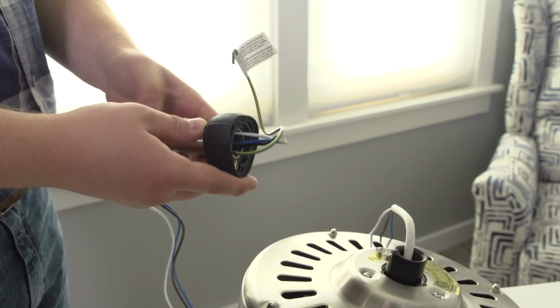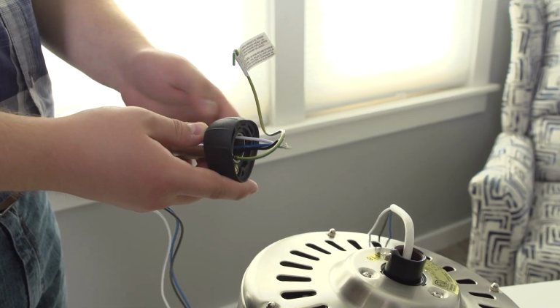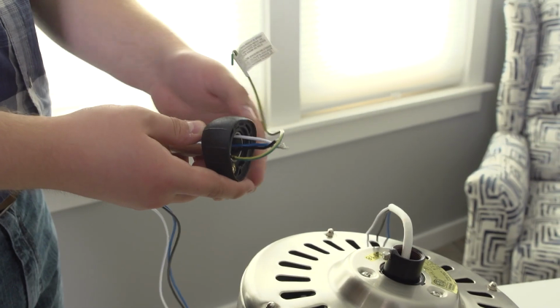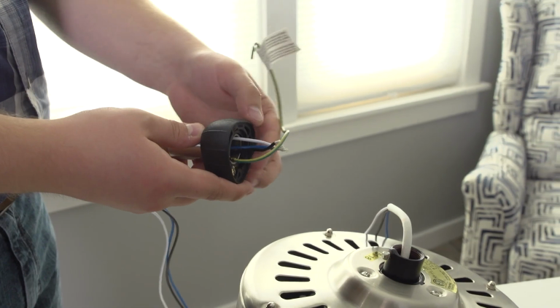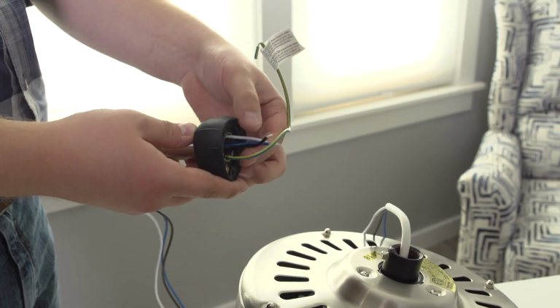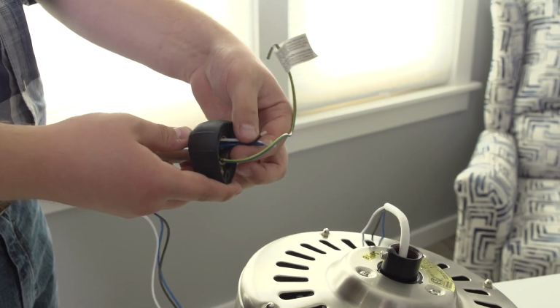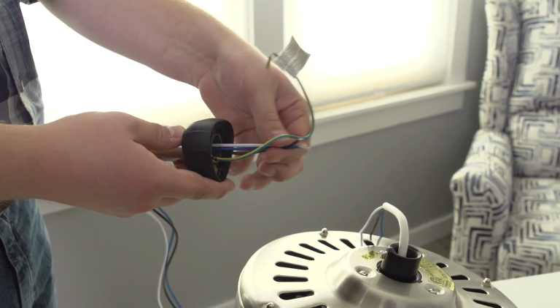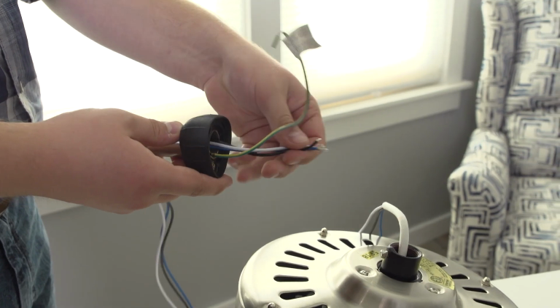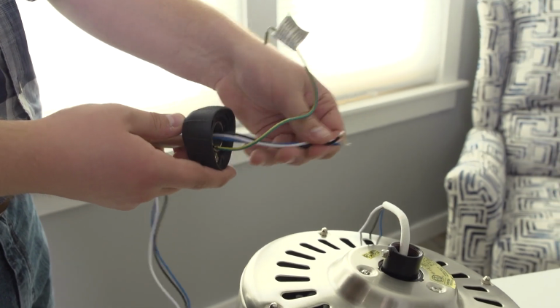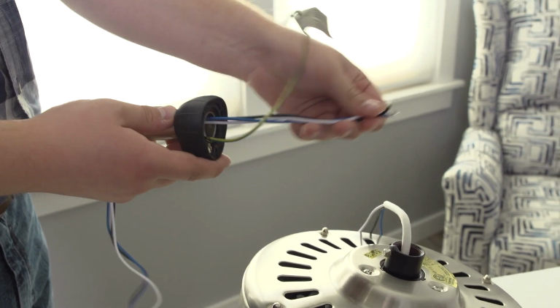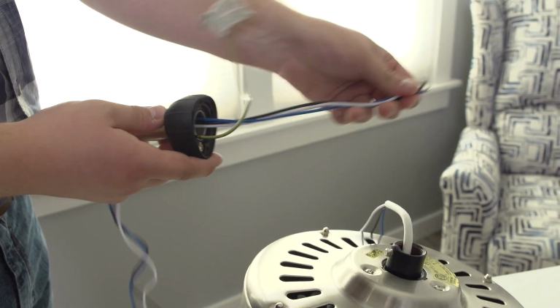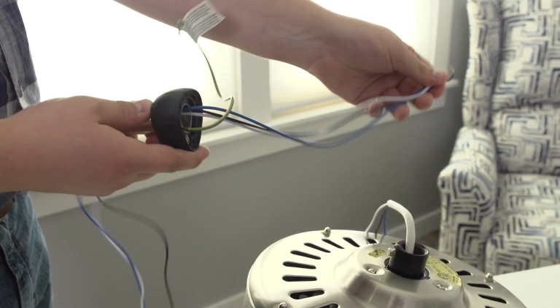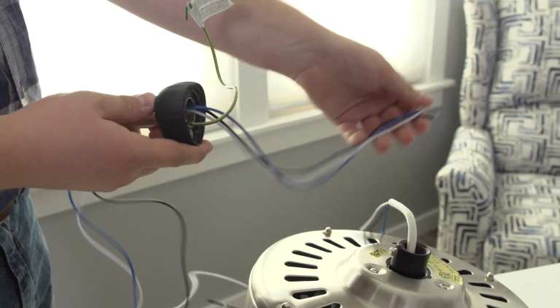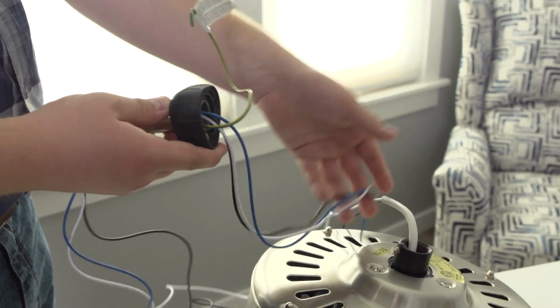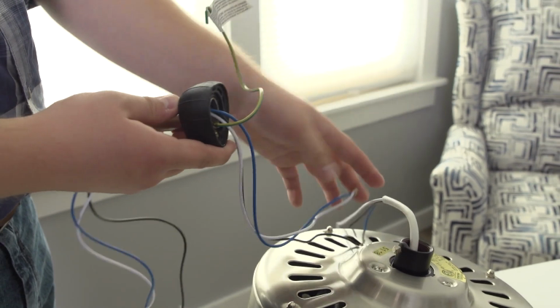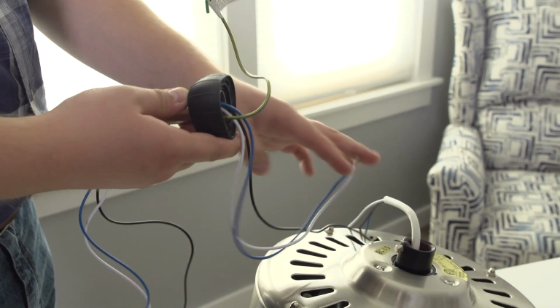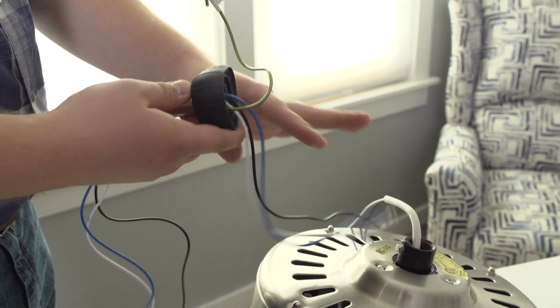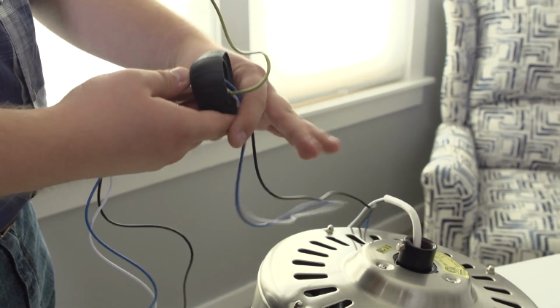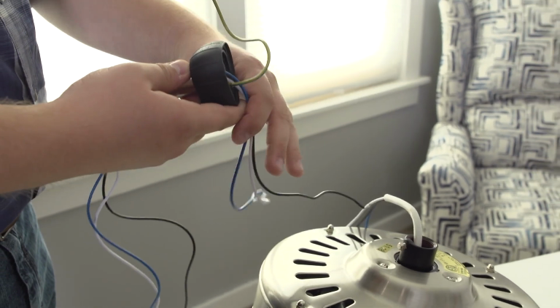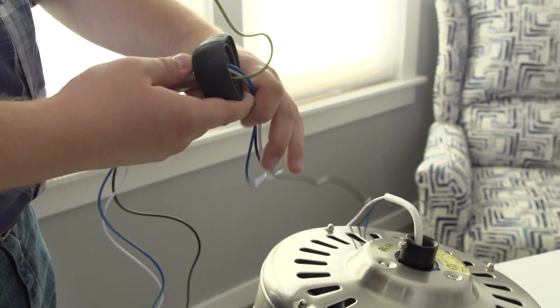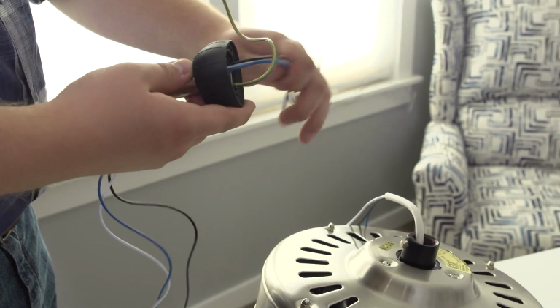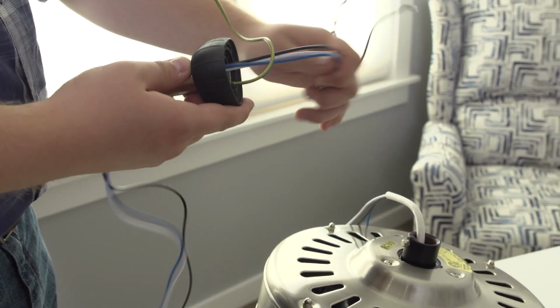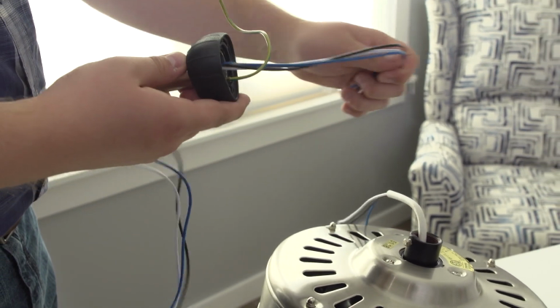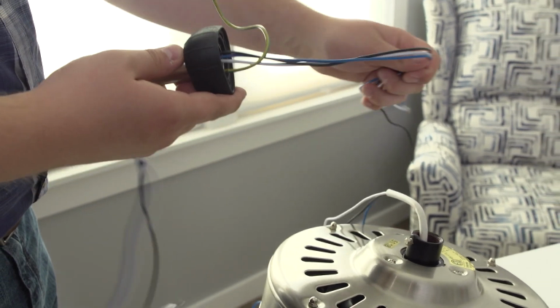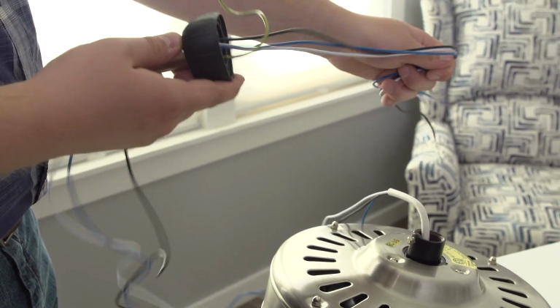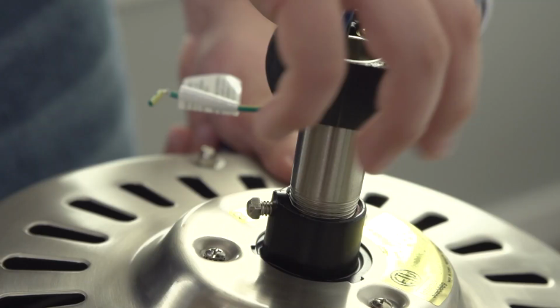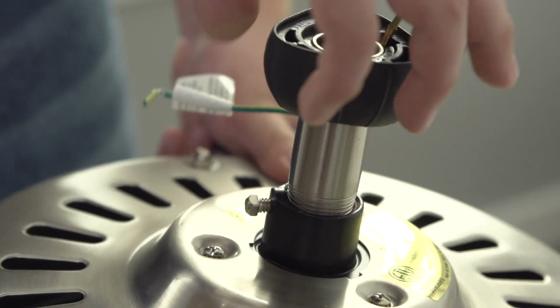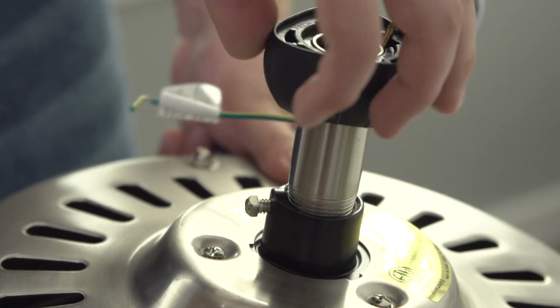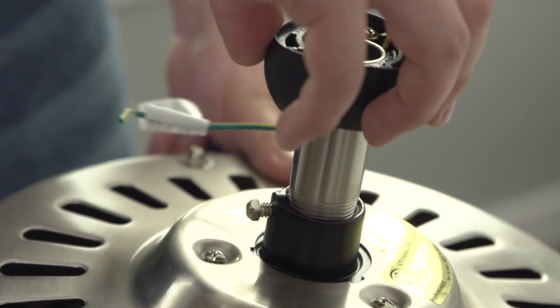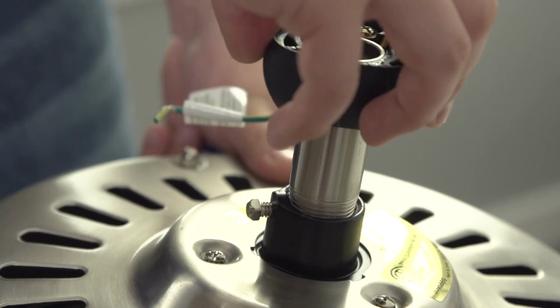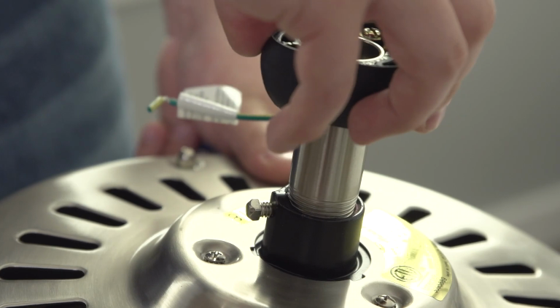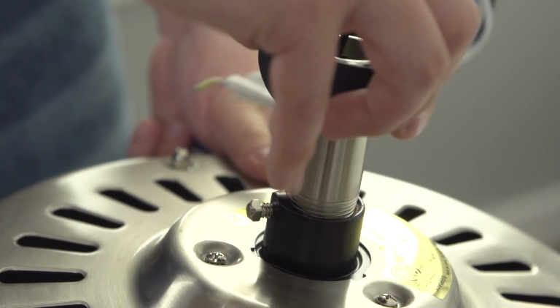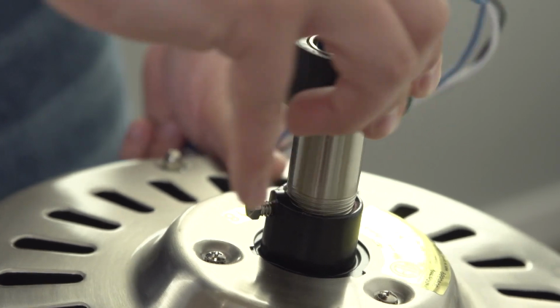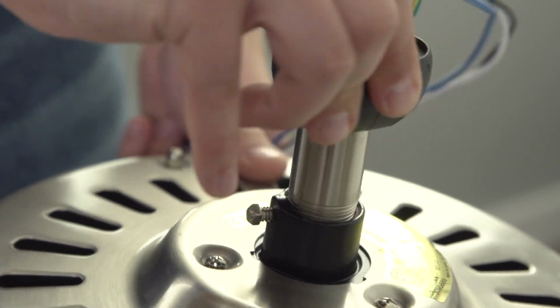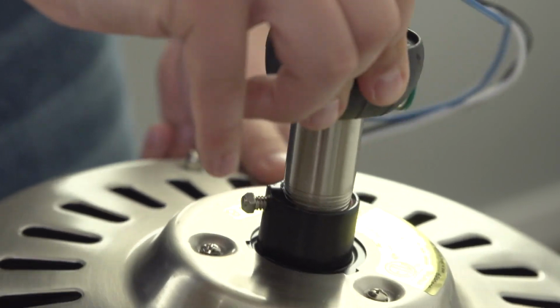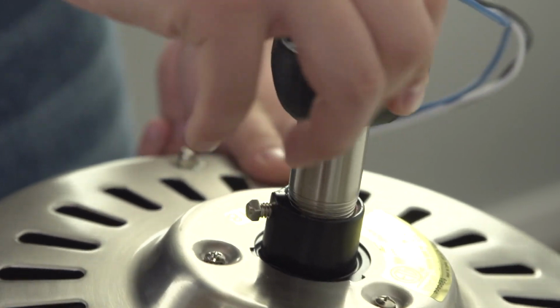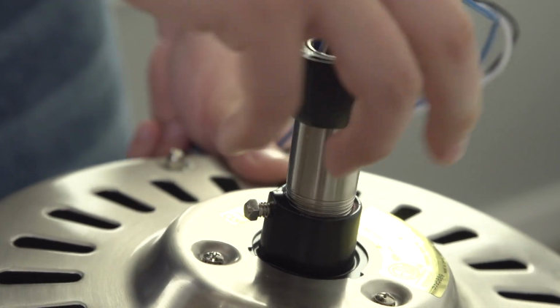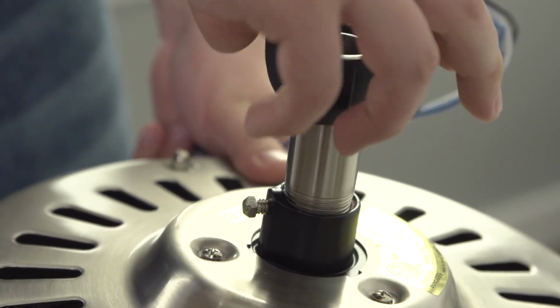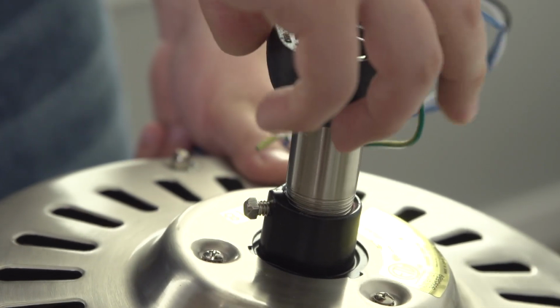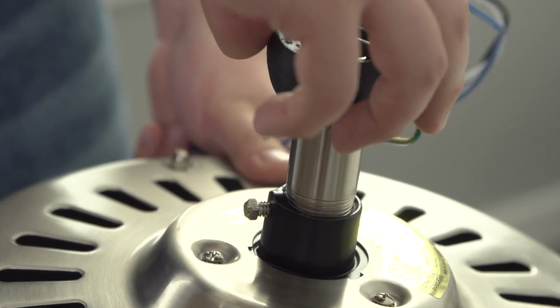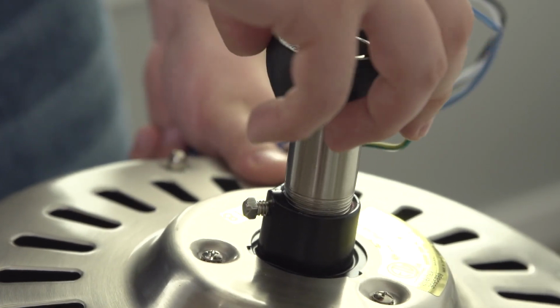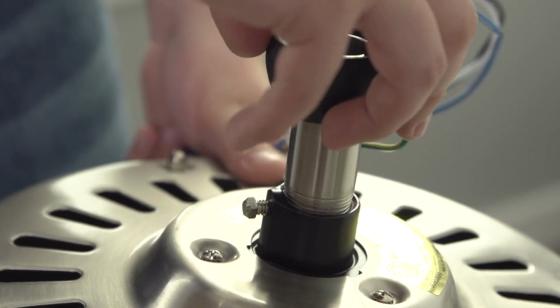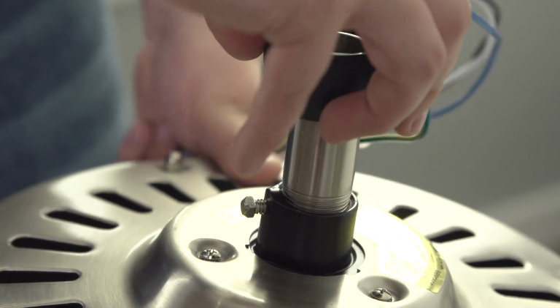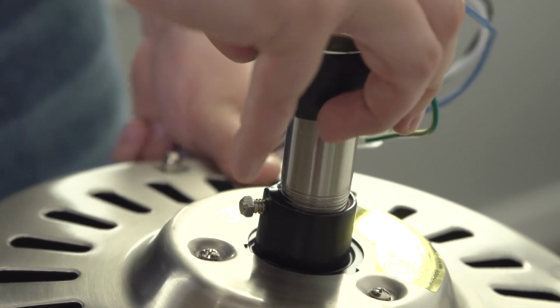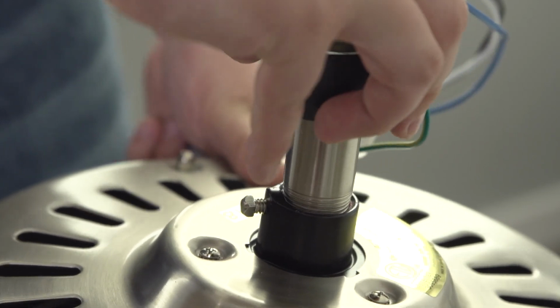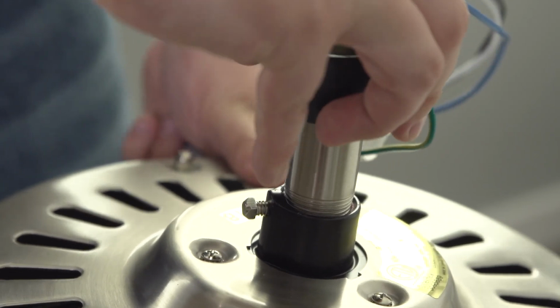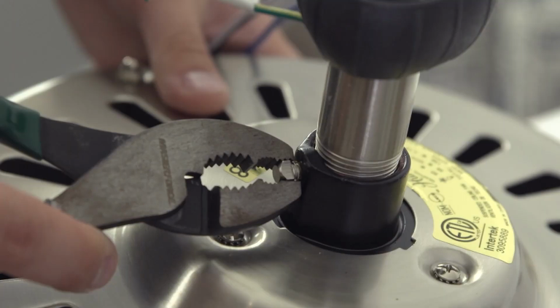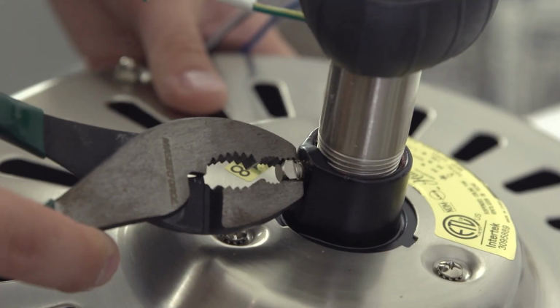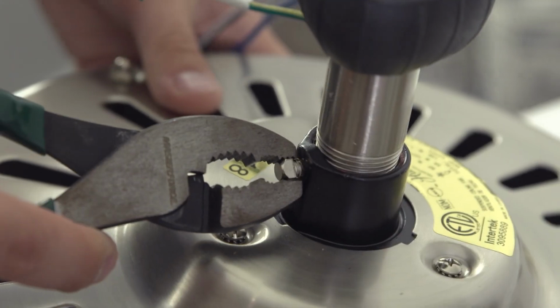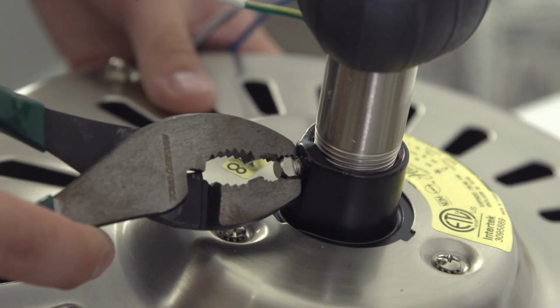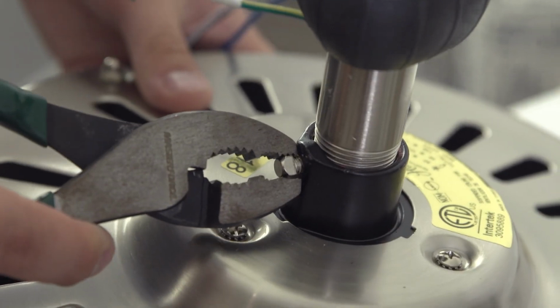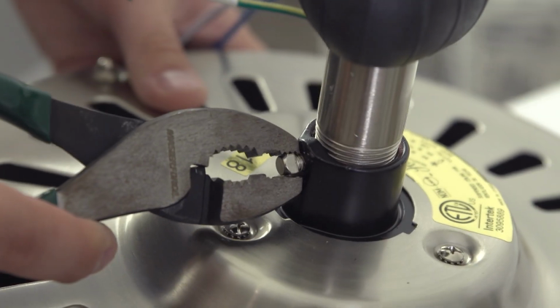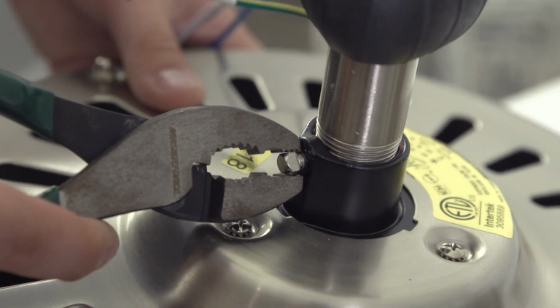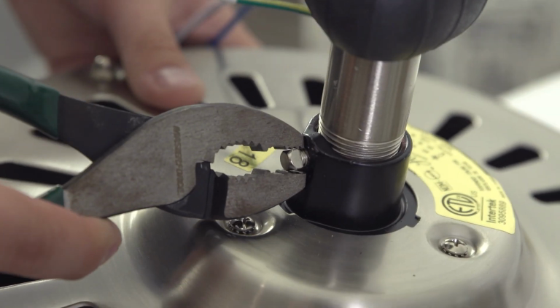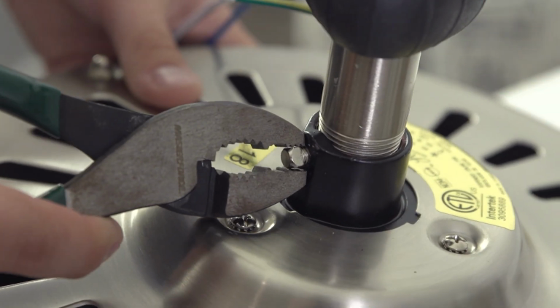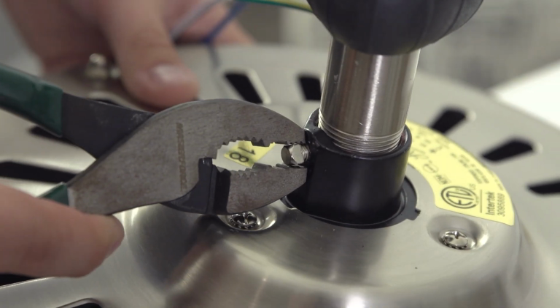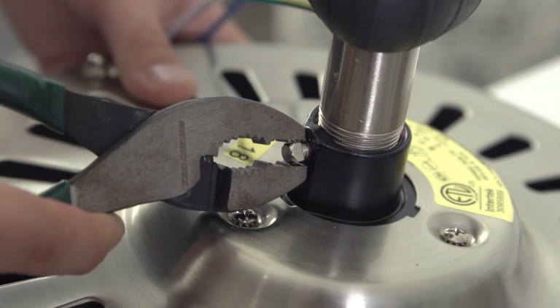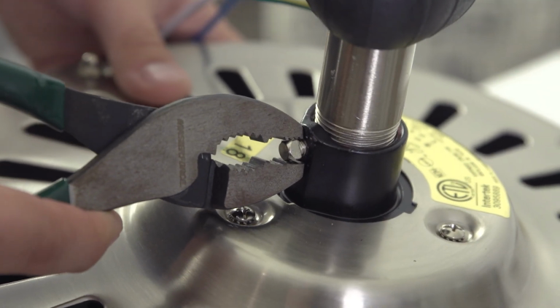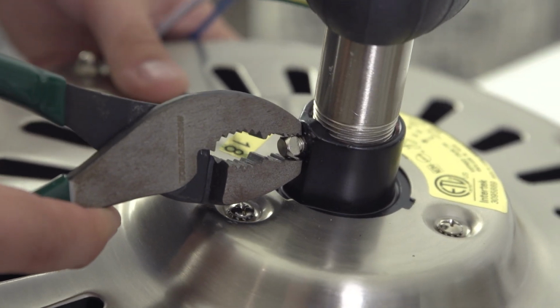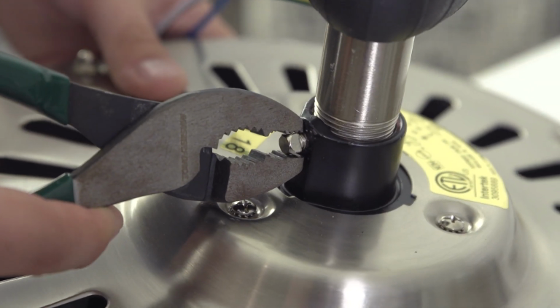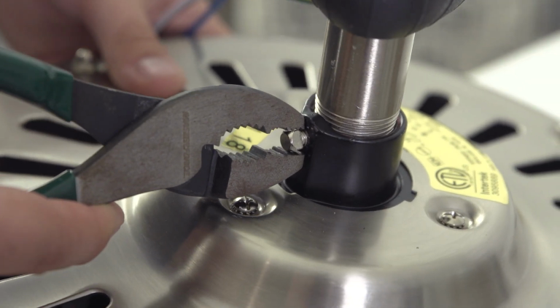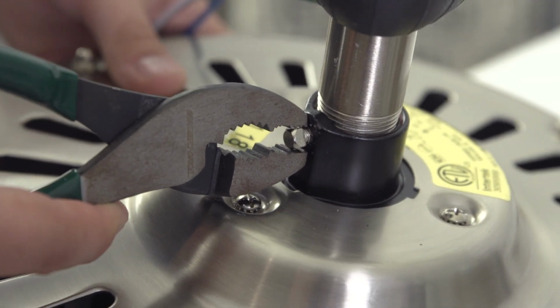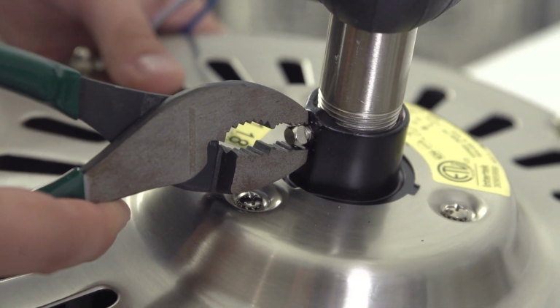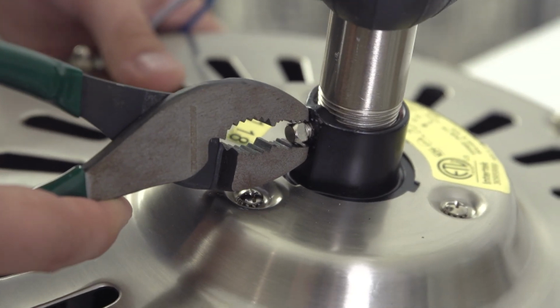Next, pass all the wires through the down rod of the ceiling fan and hand tighten it to the motor. Tighten the set screw using pliers.